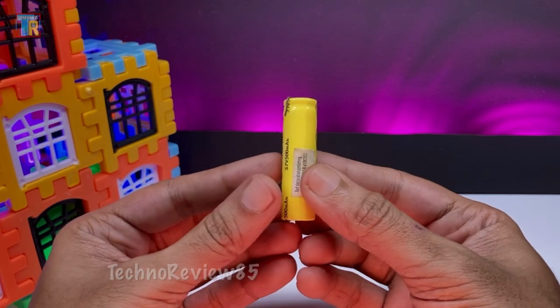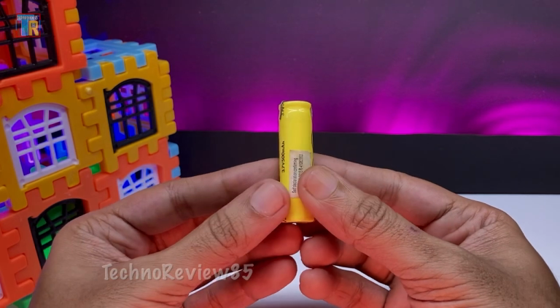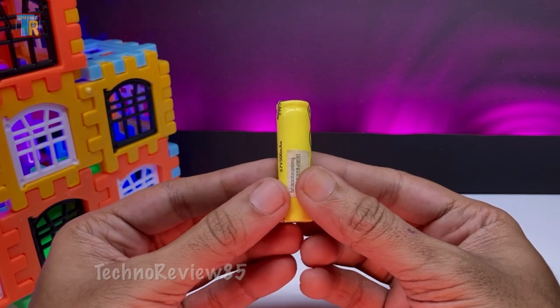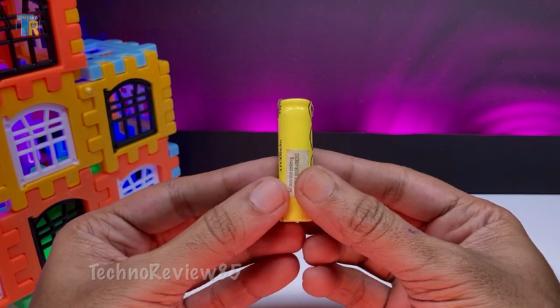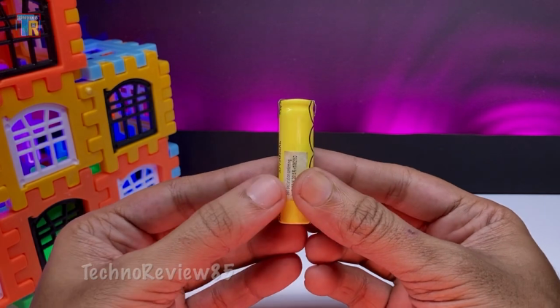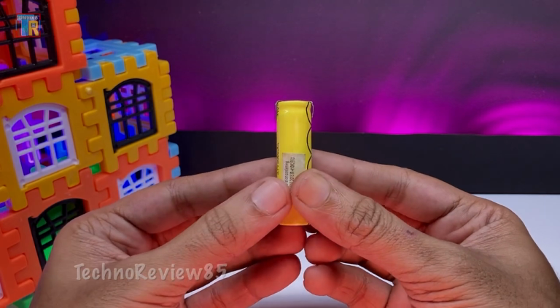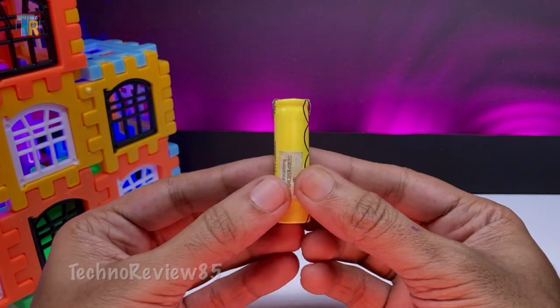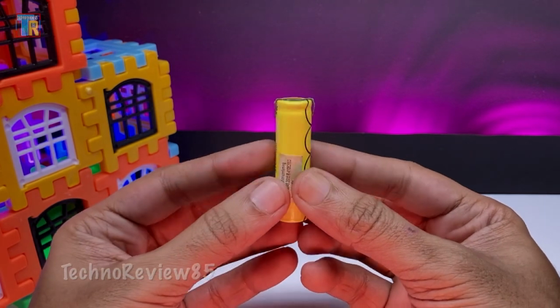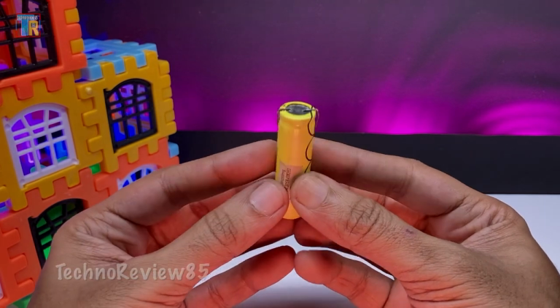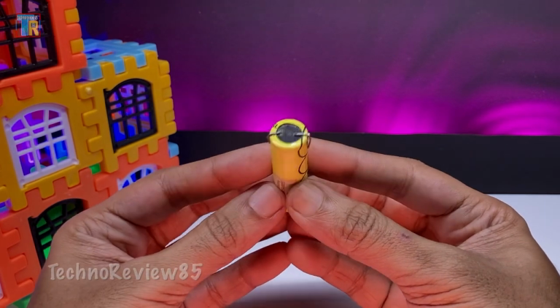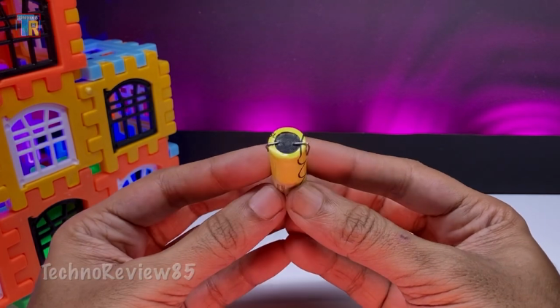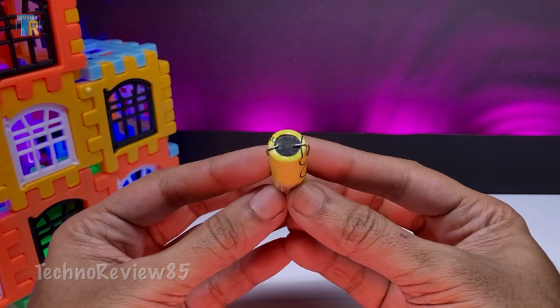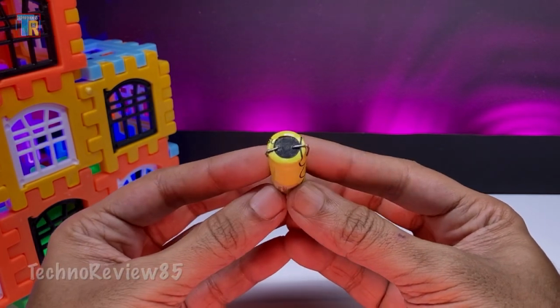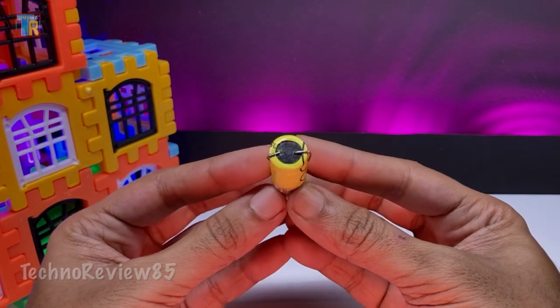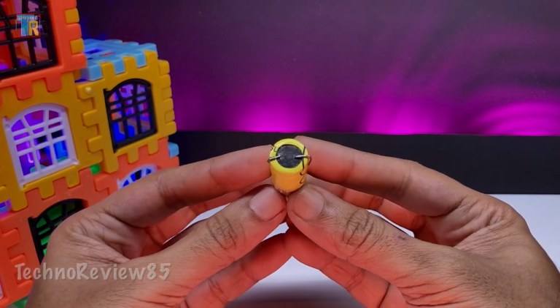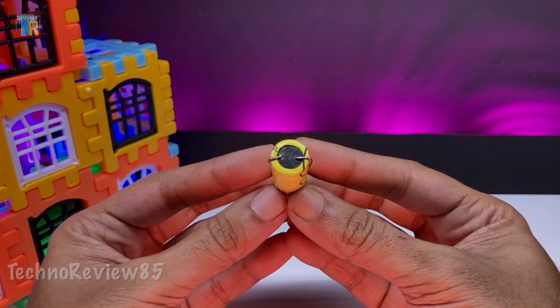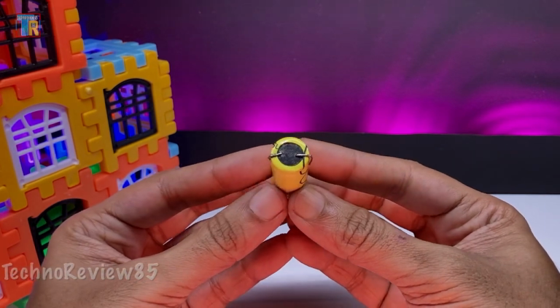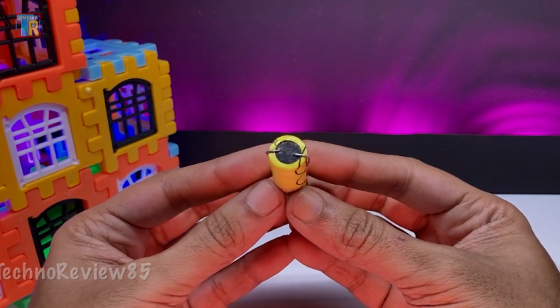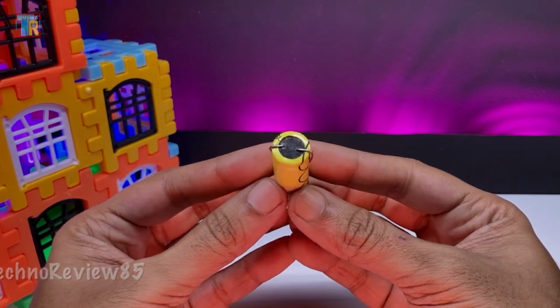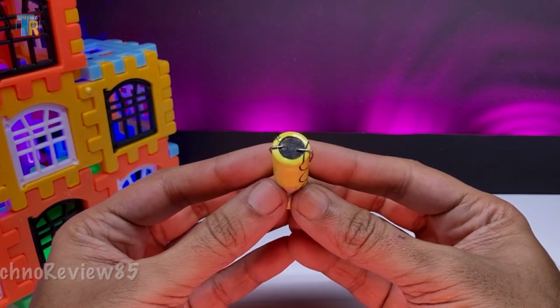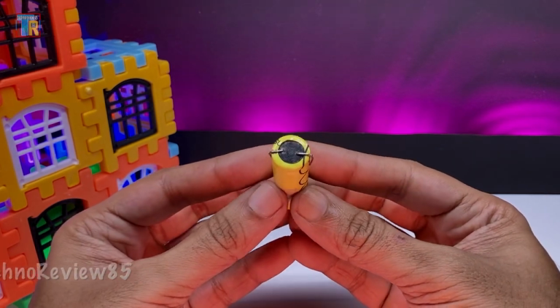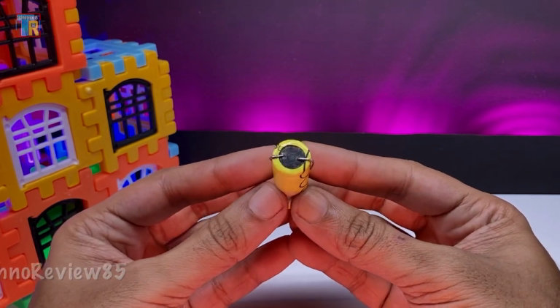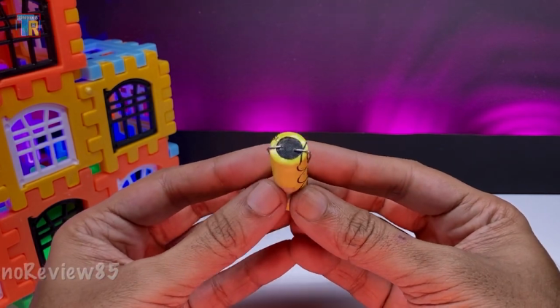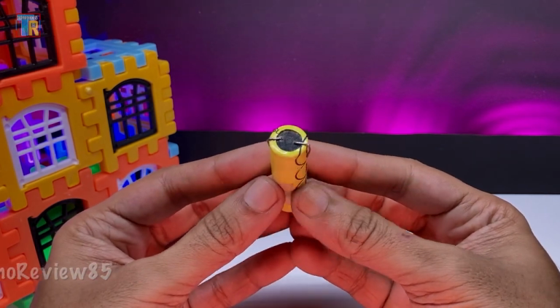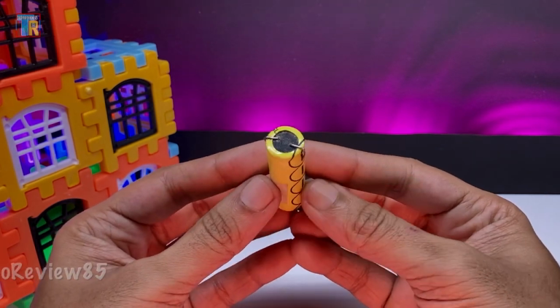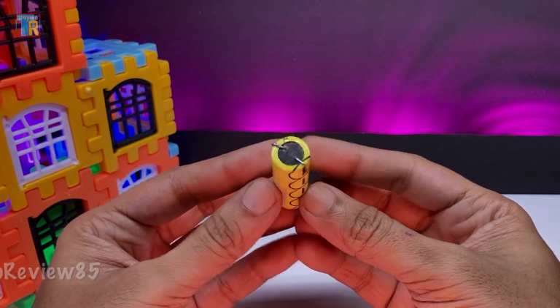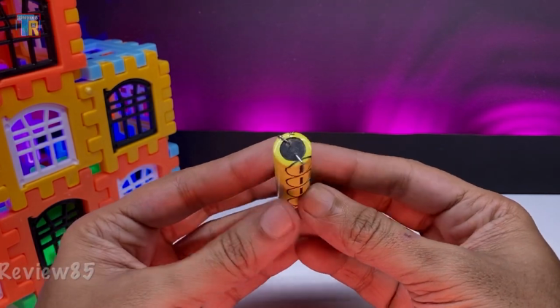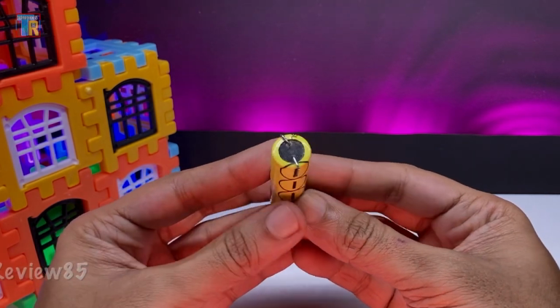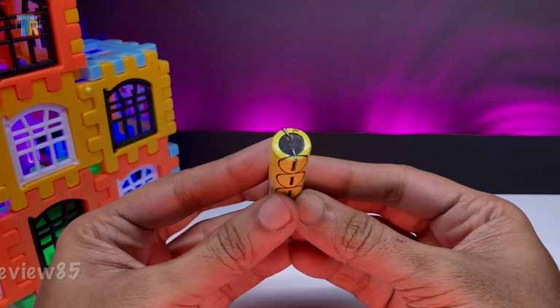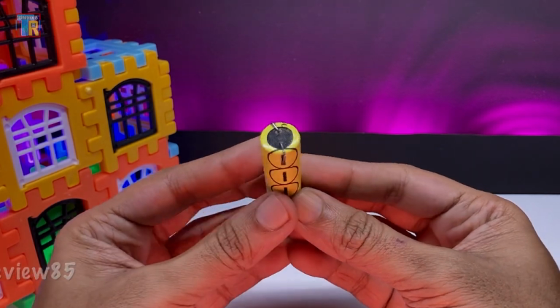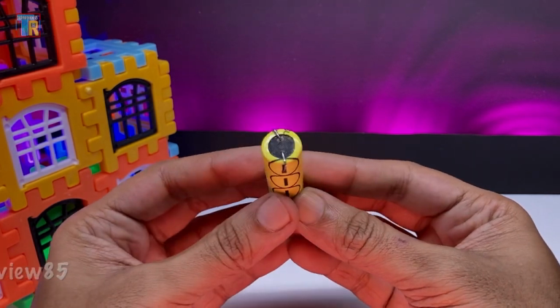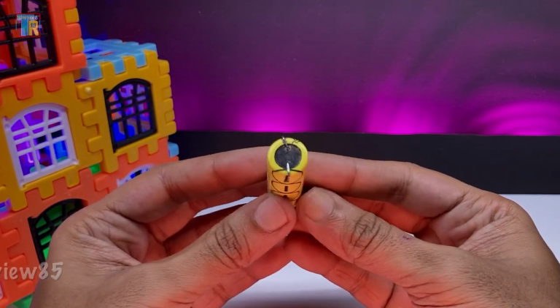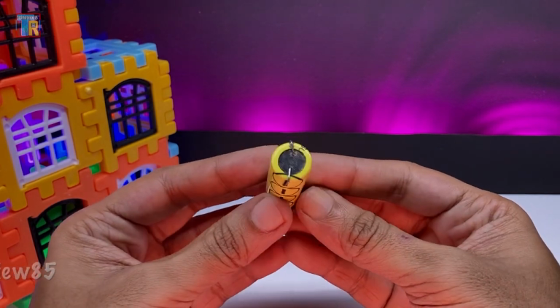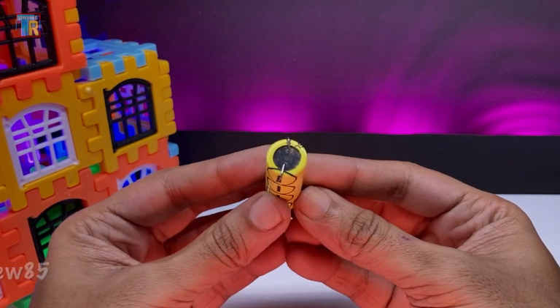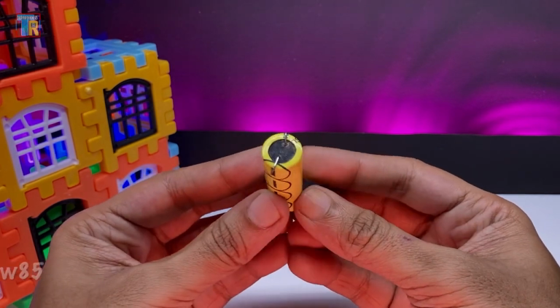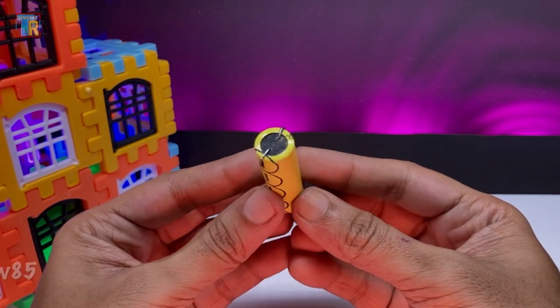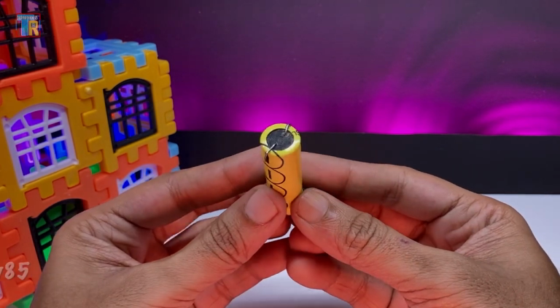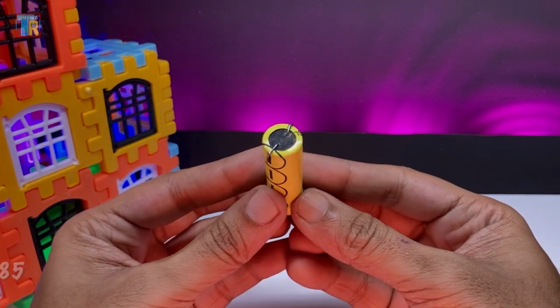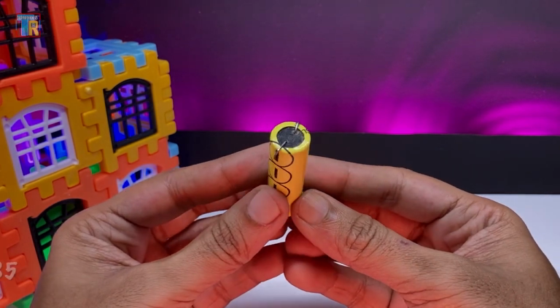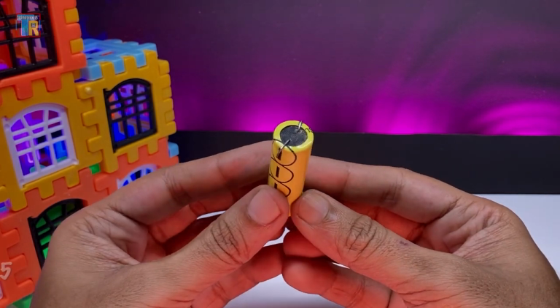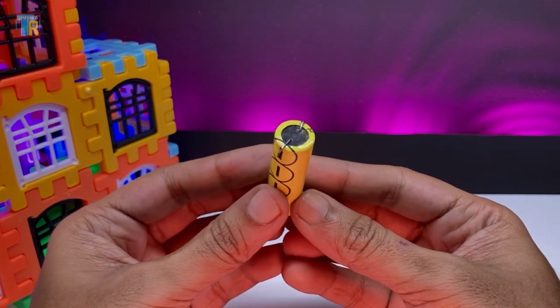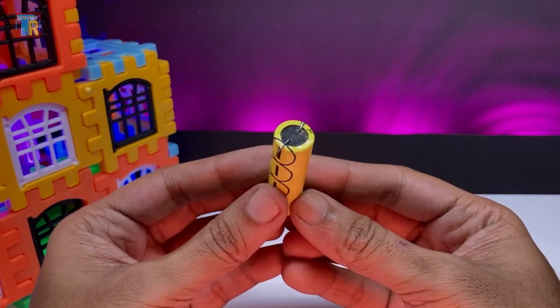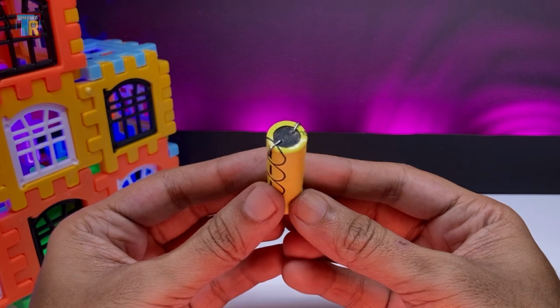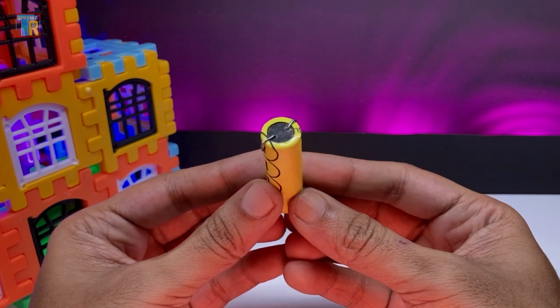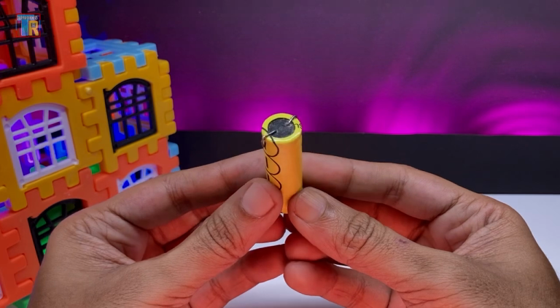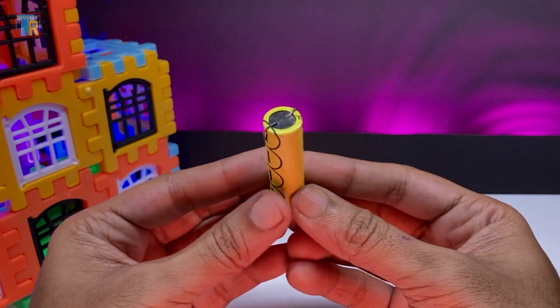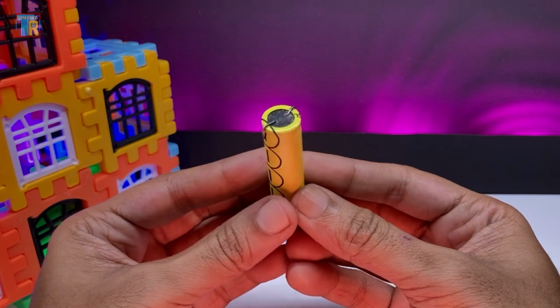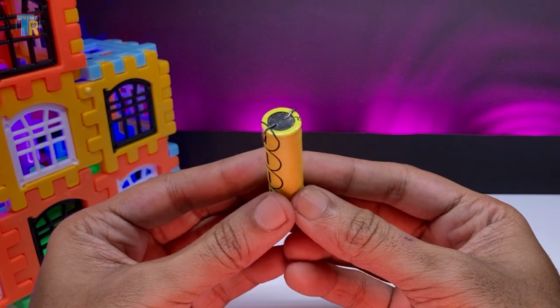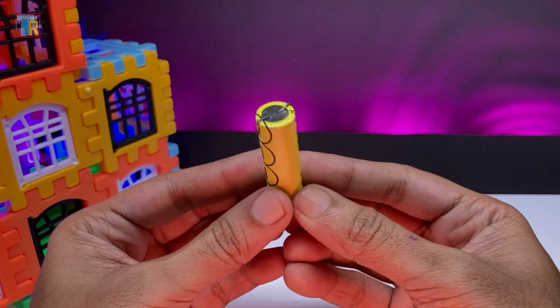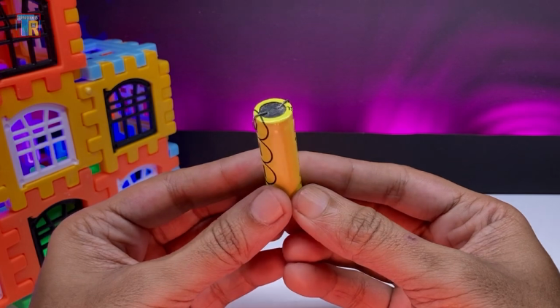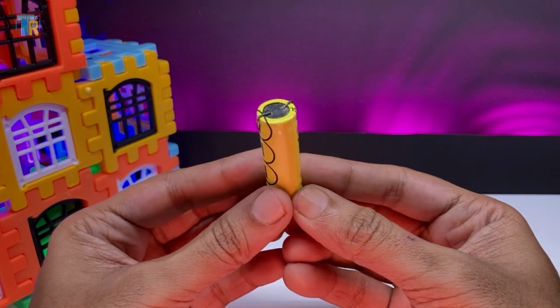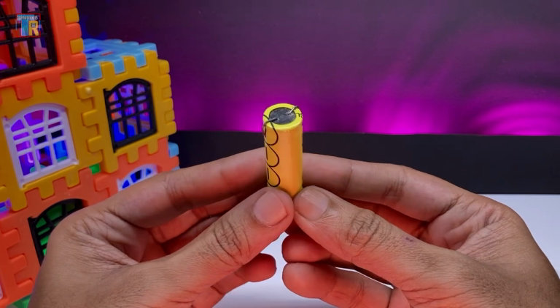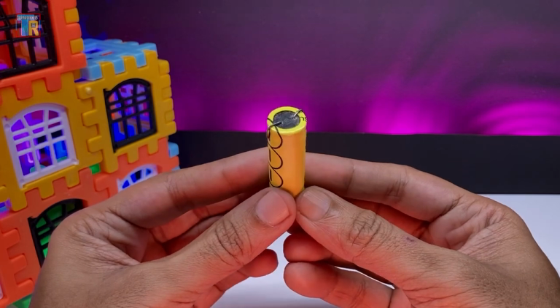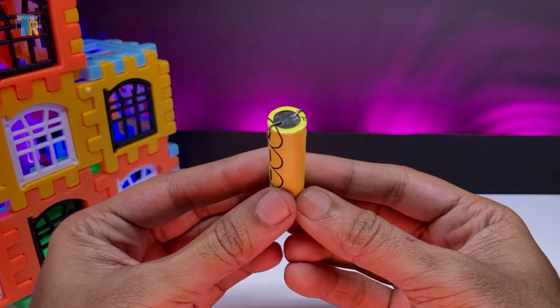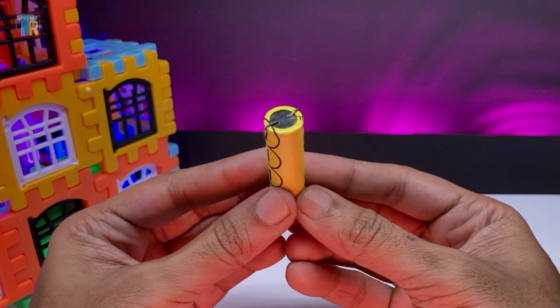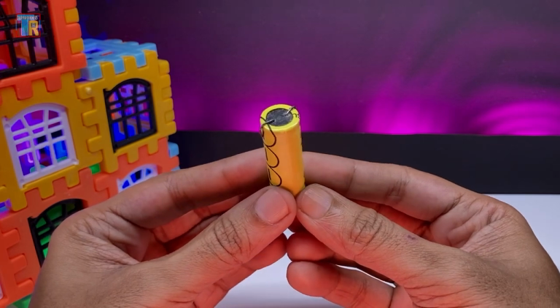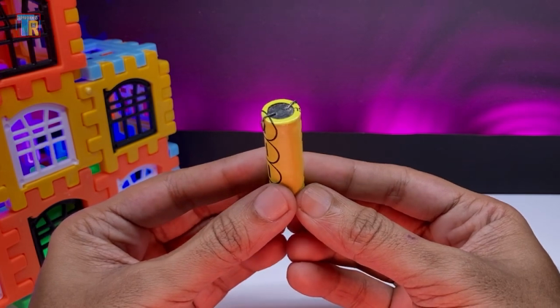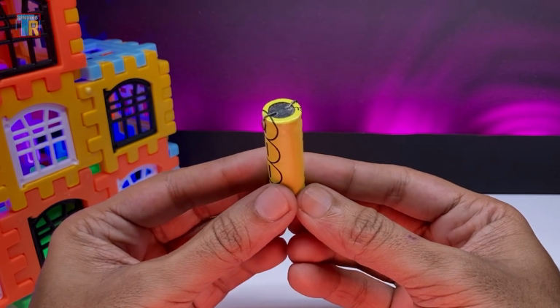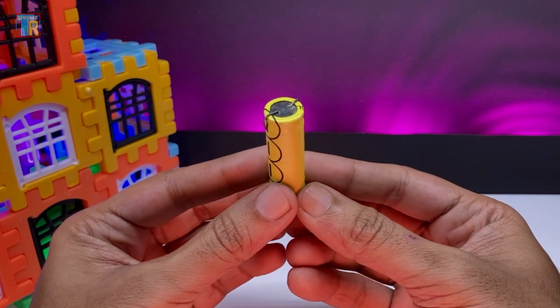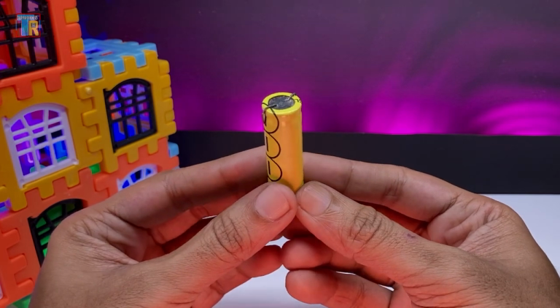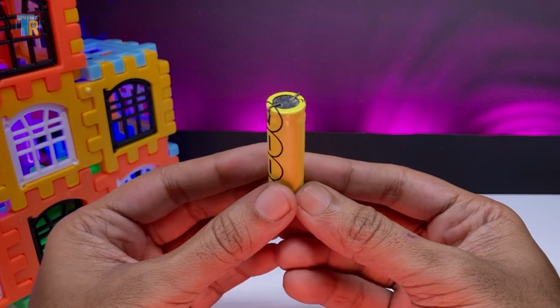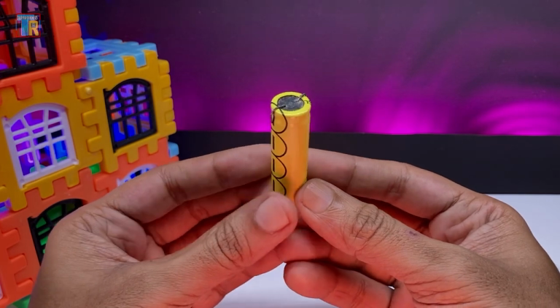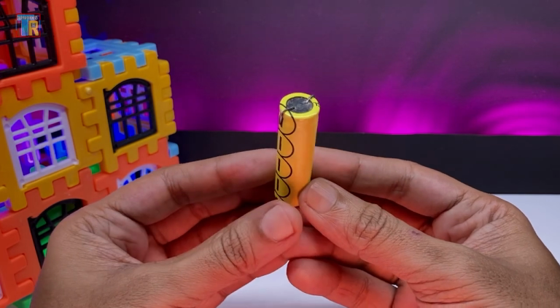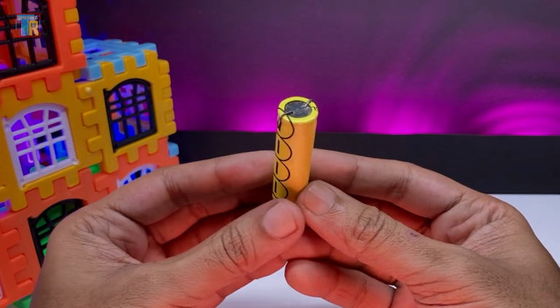This is a 3.7-volt small rechargeable battery. You can also use an 18650 cell.